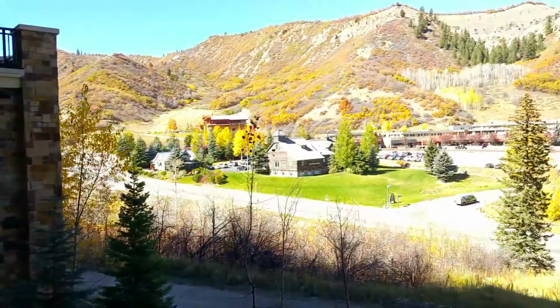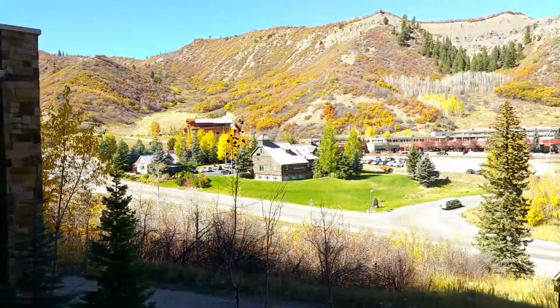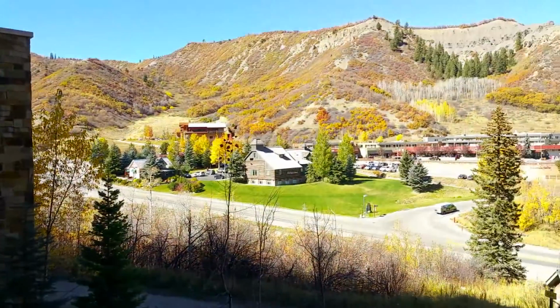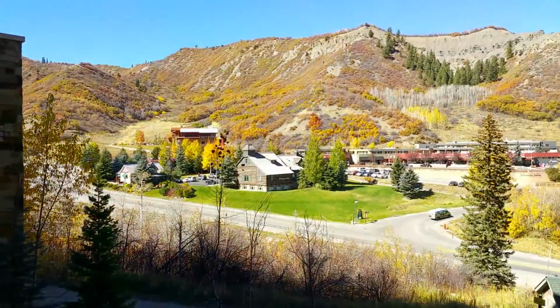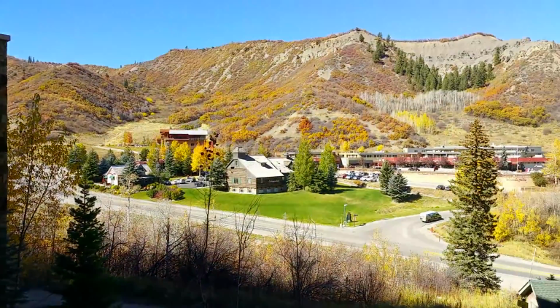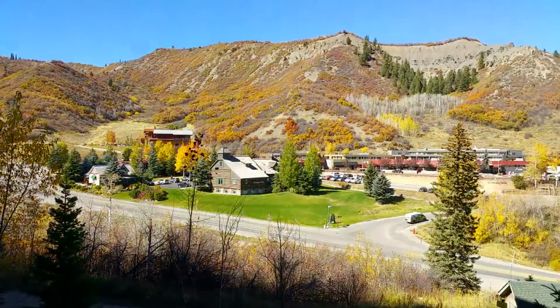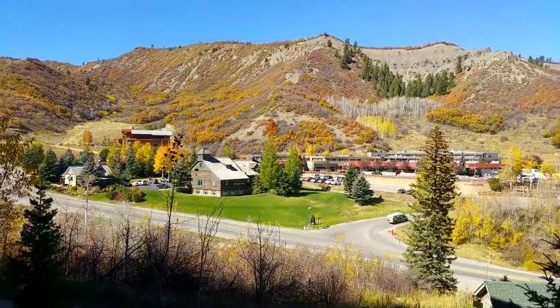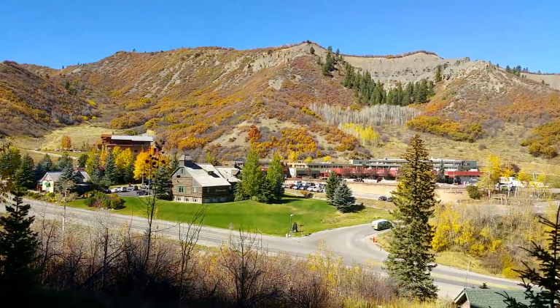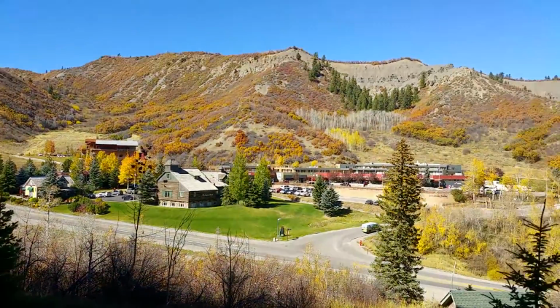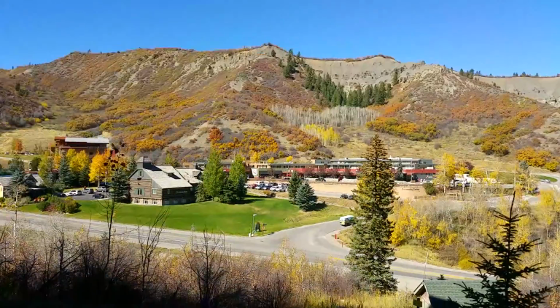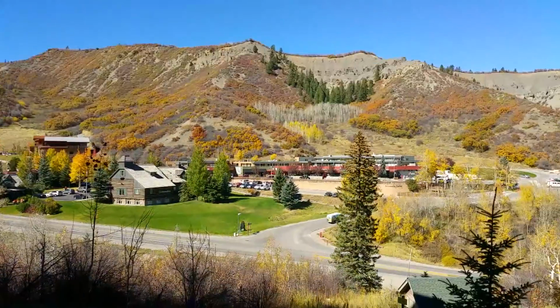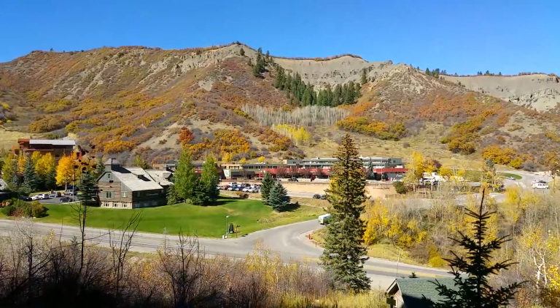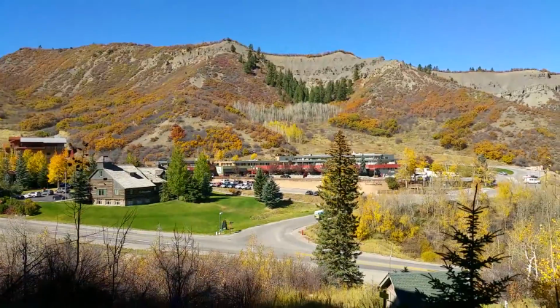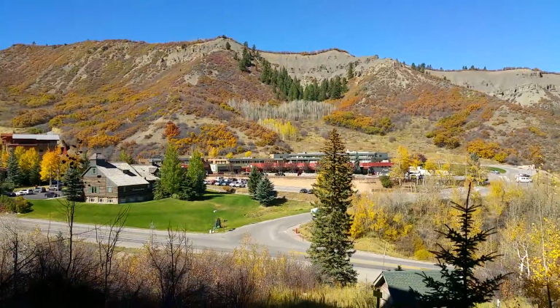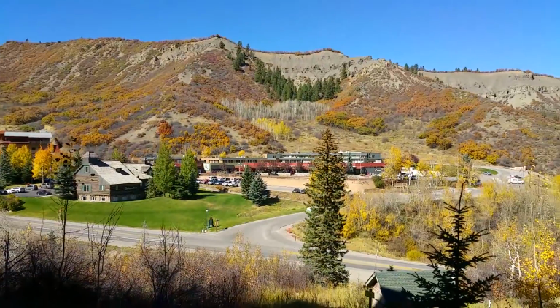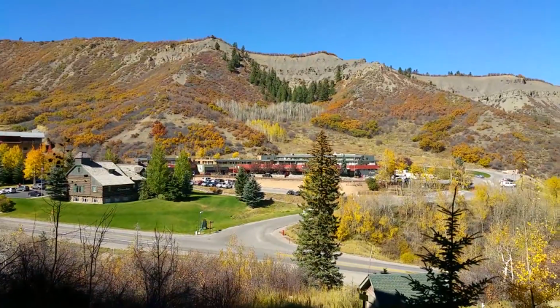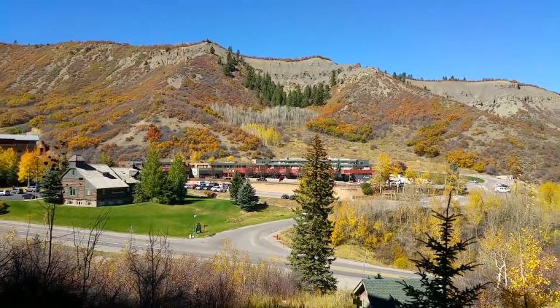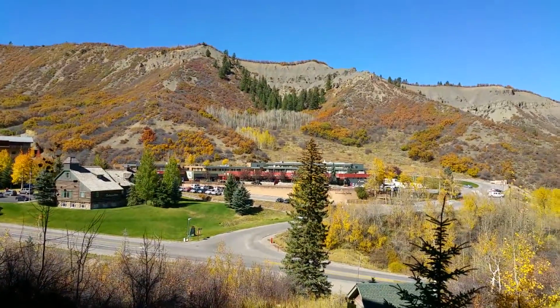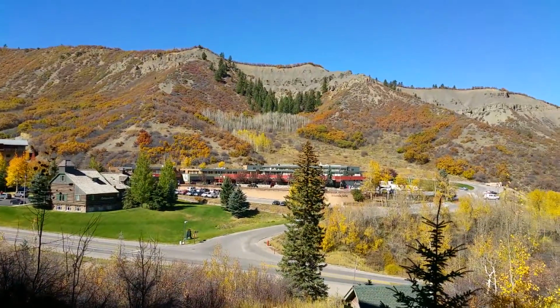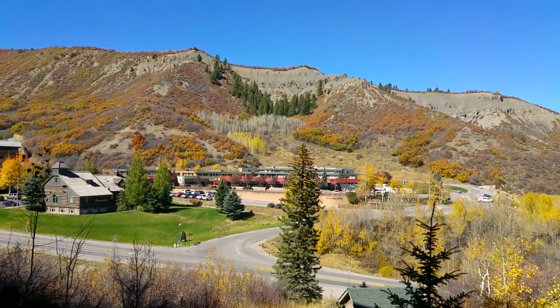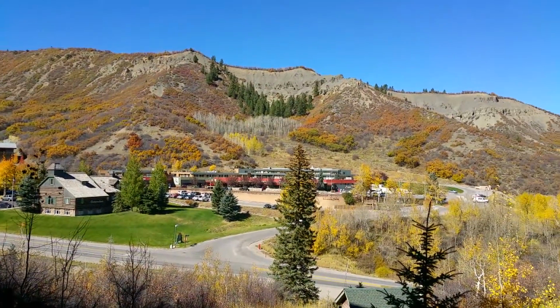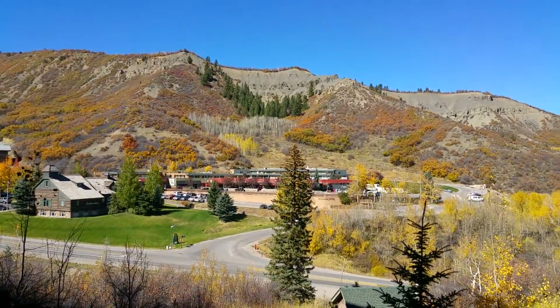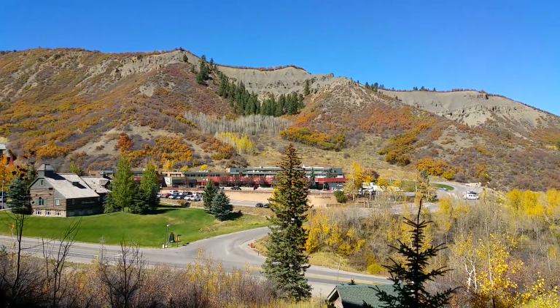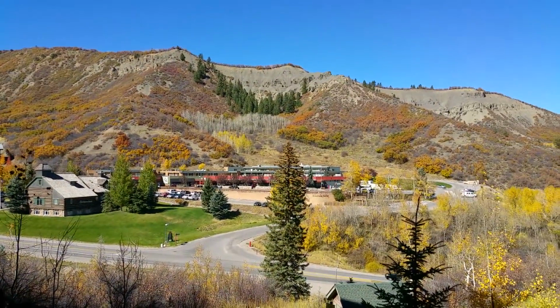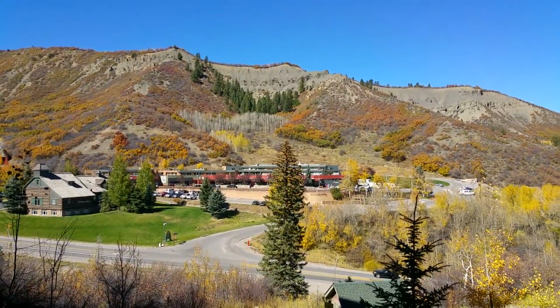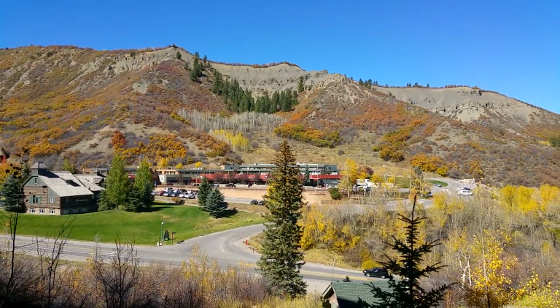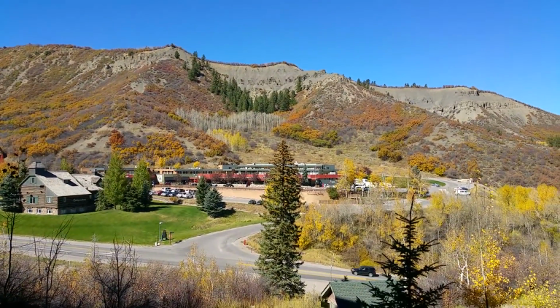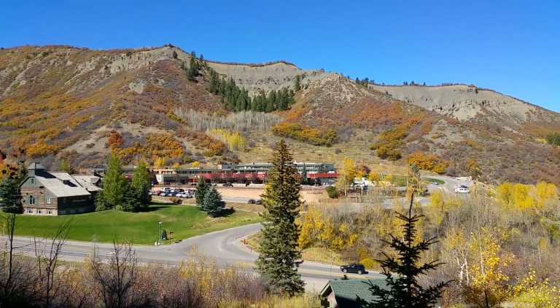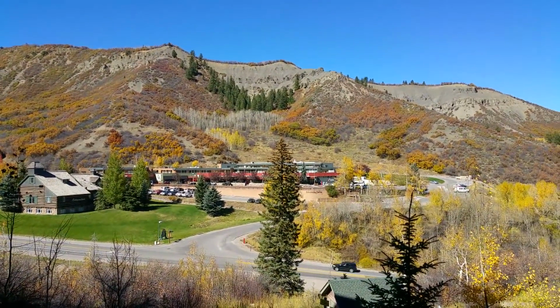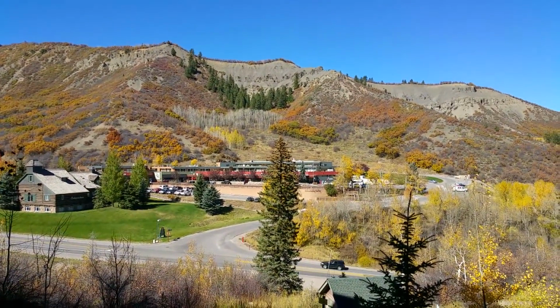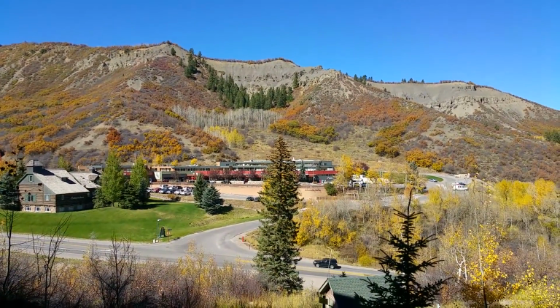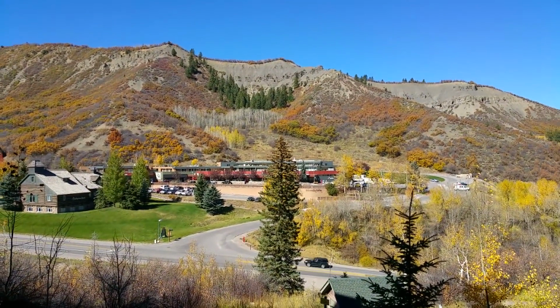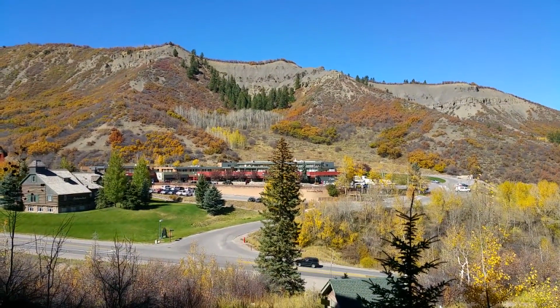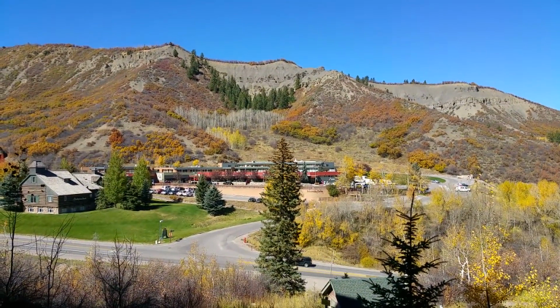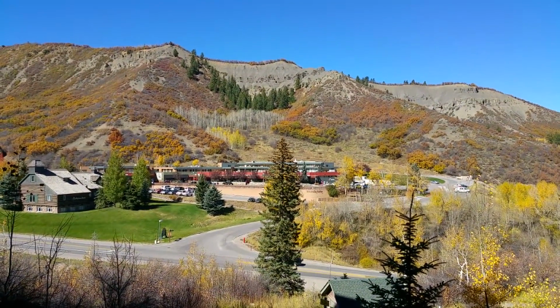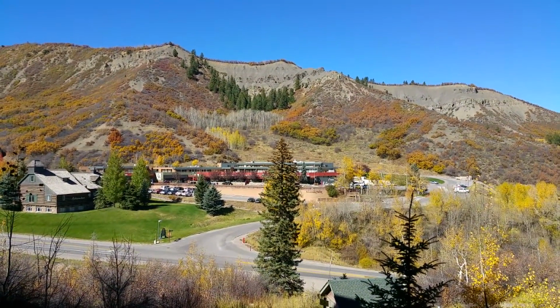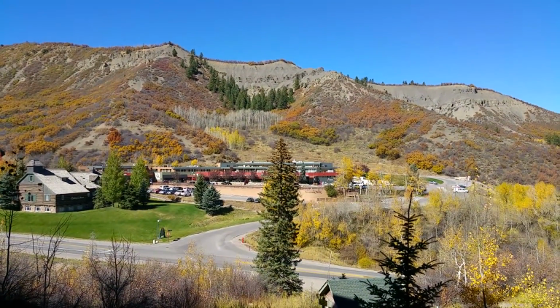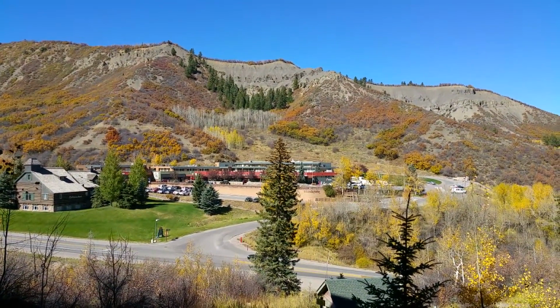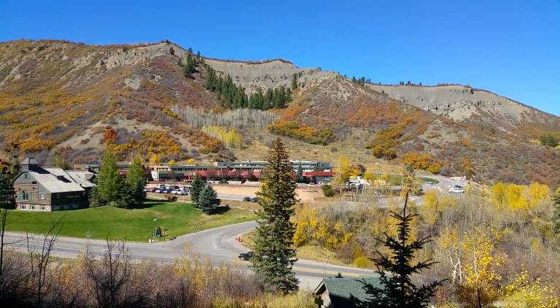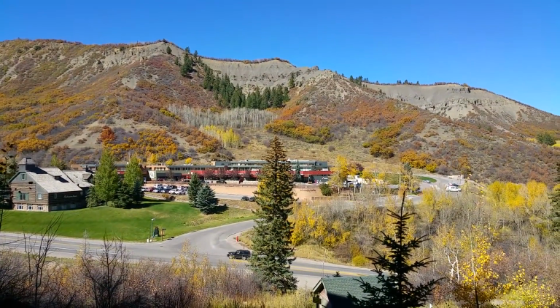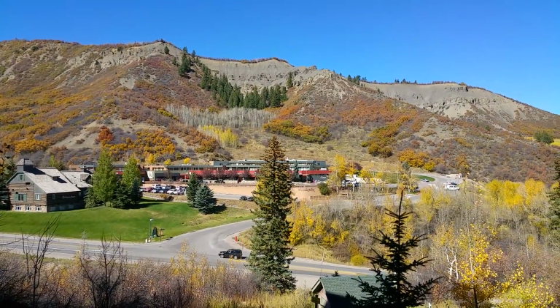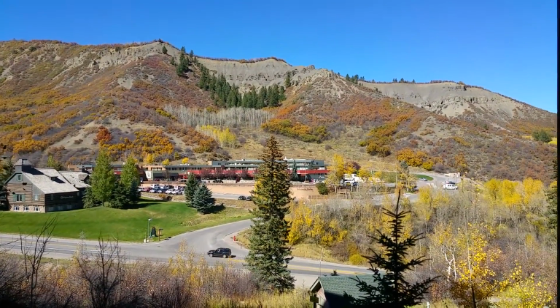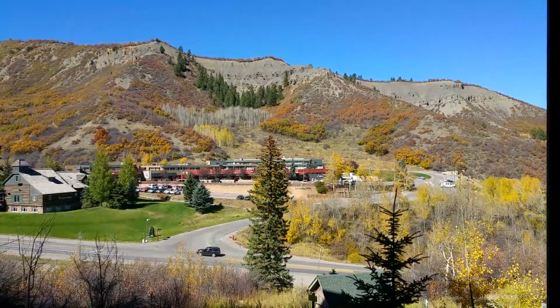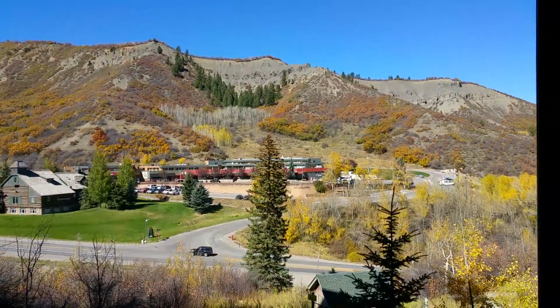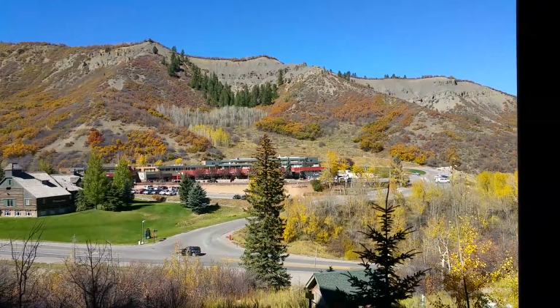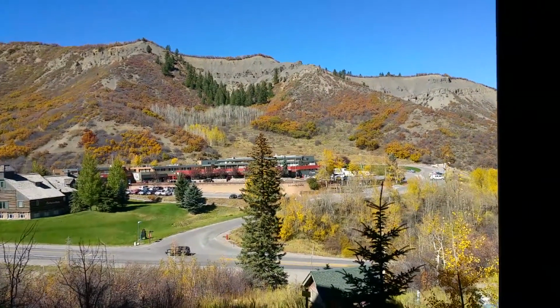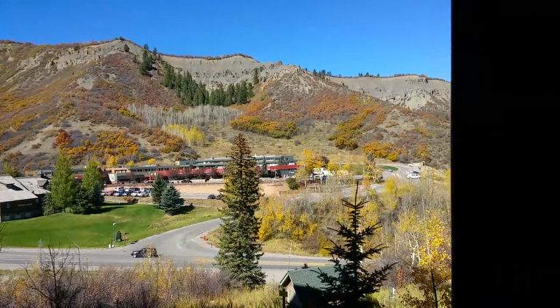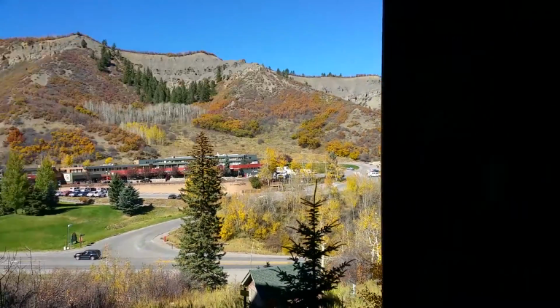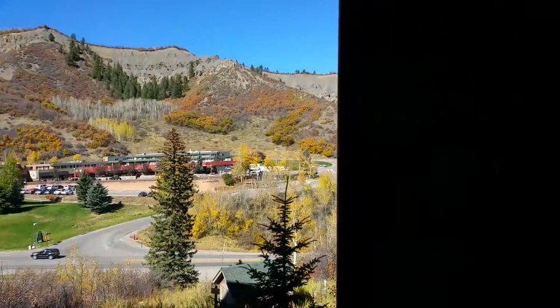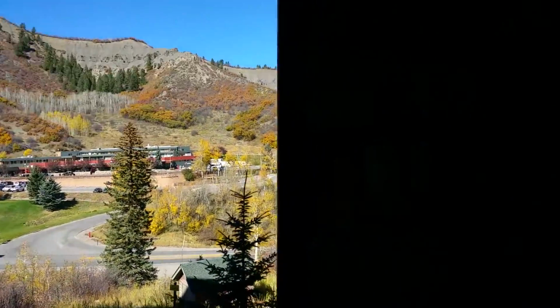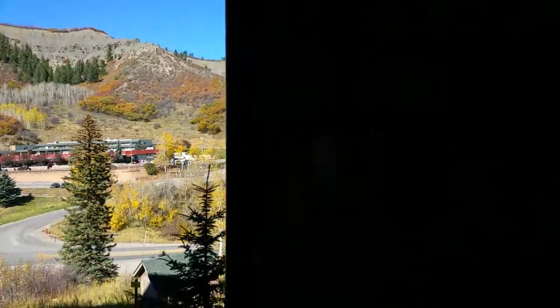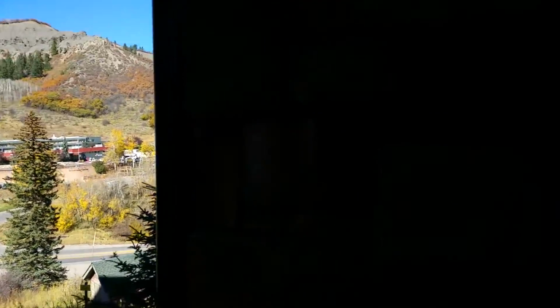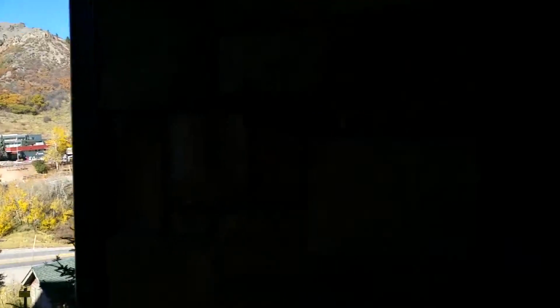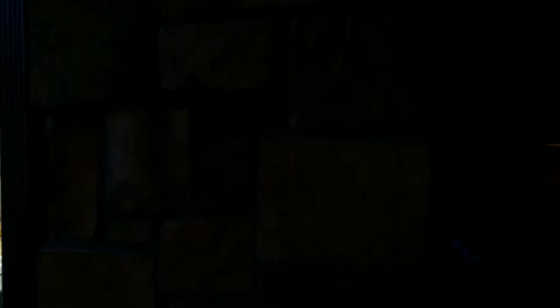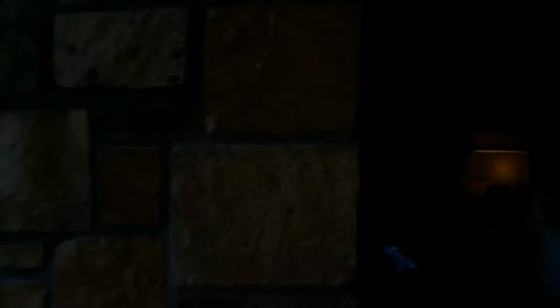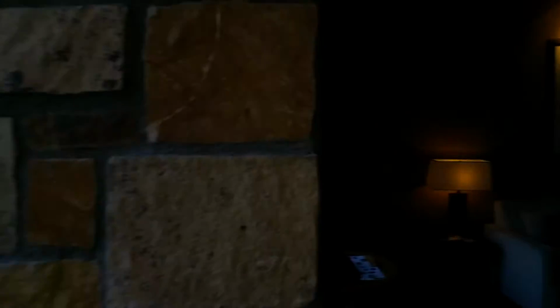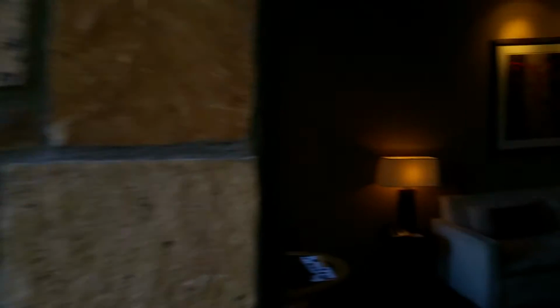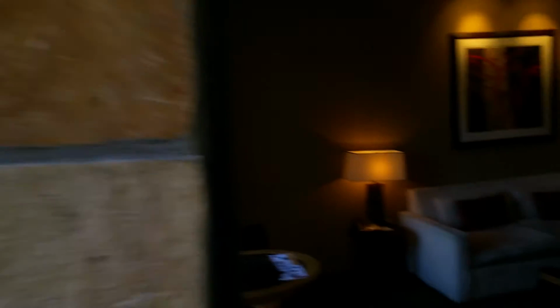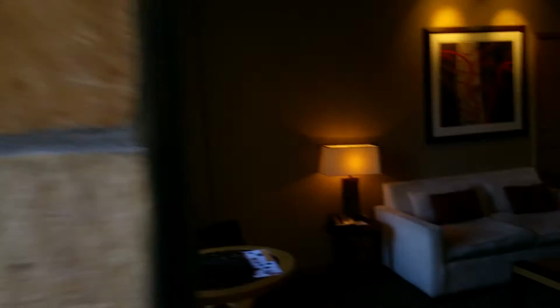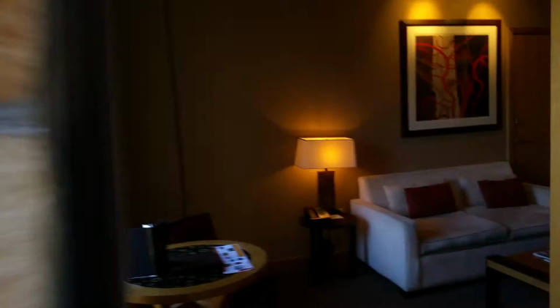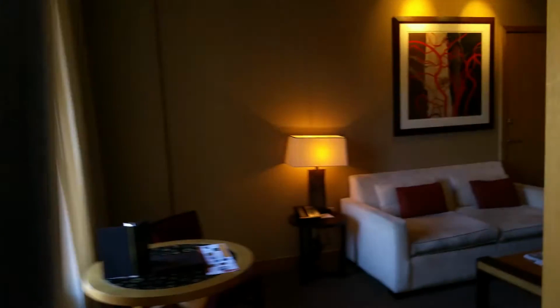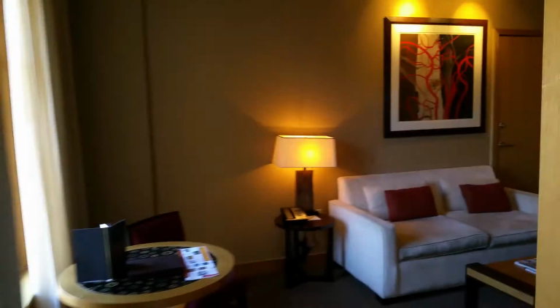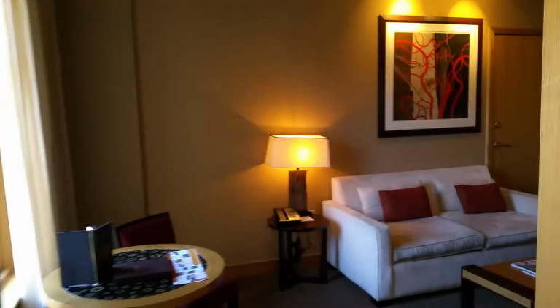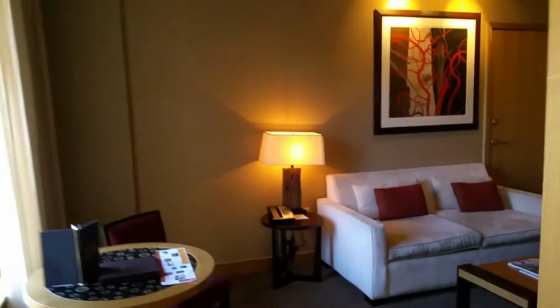Here's the view from the balcony — got two chairs. Amazingly beautiful area right here.